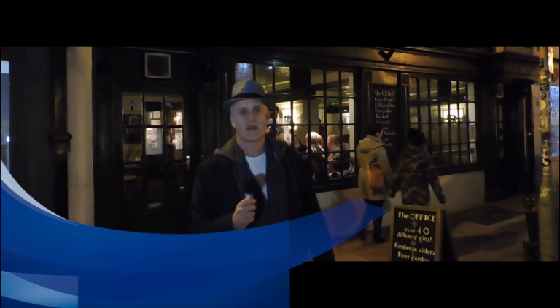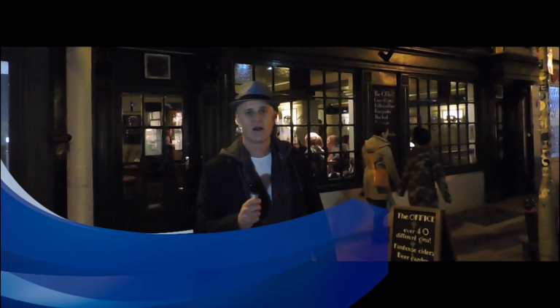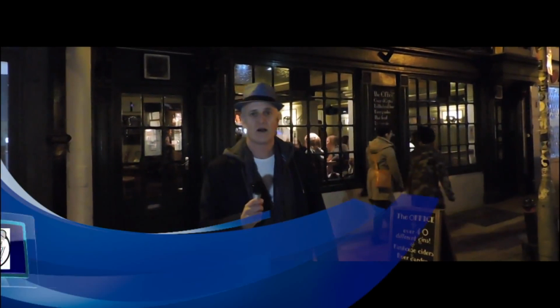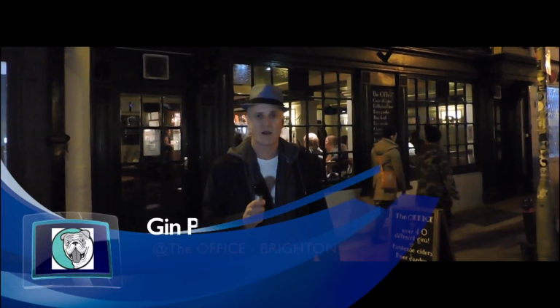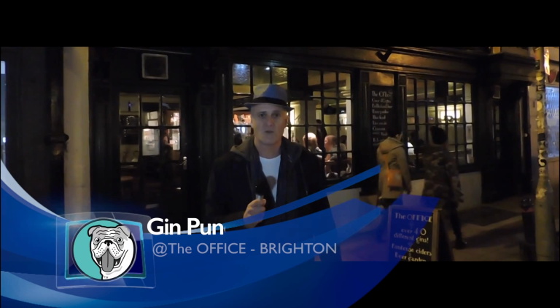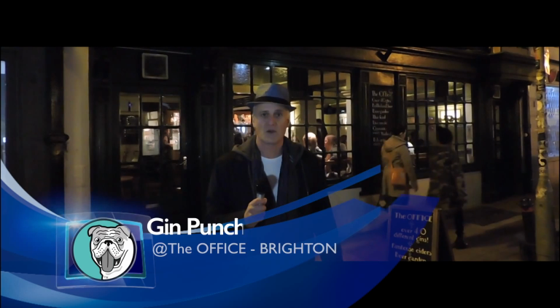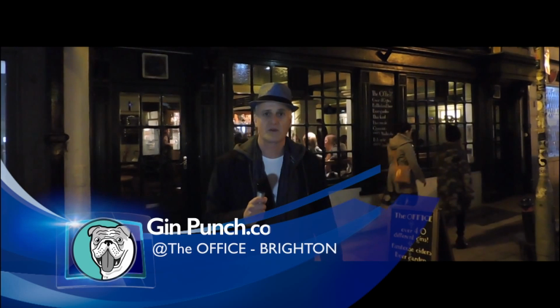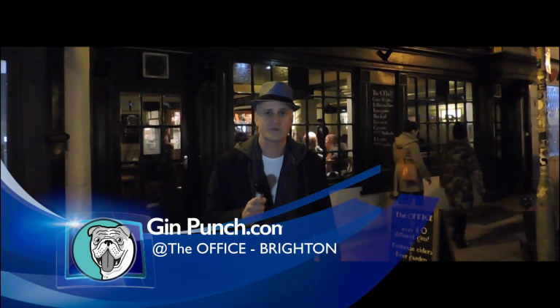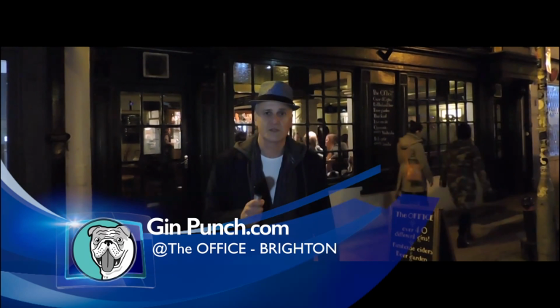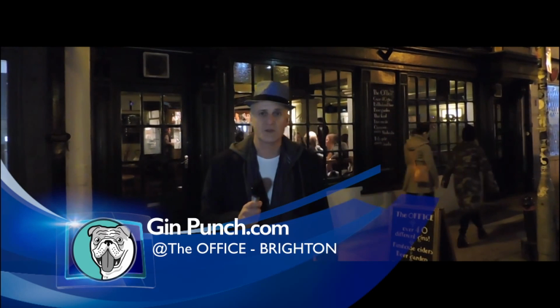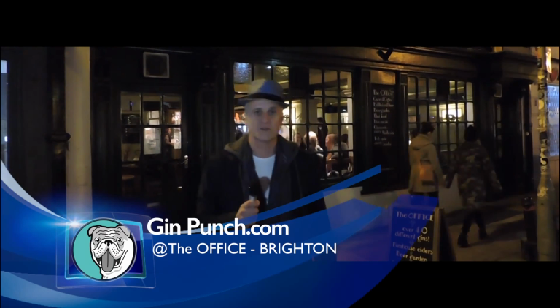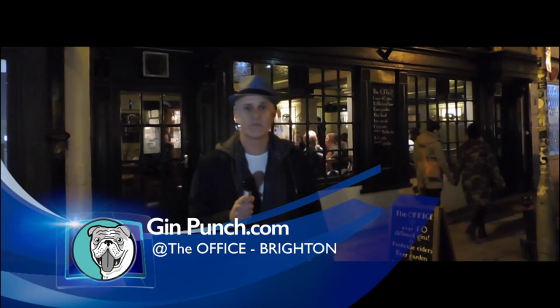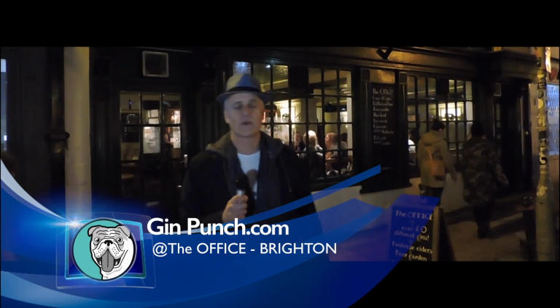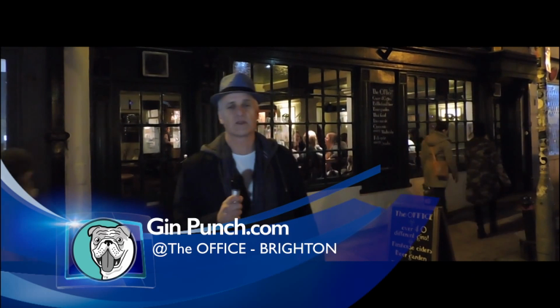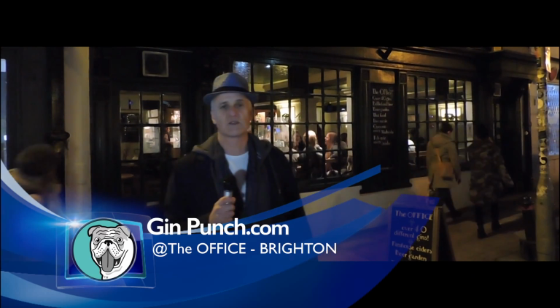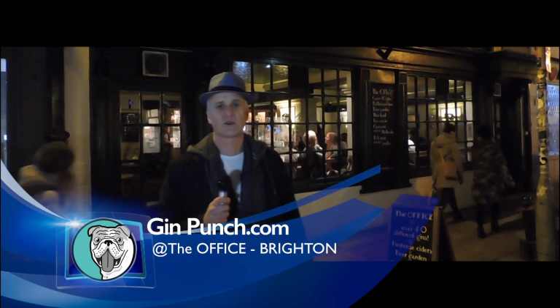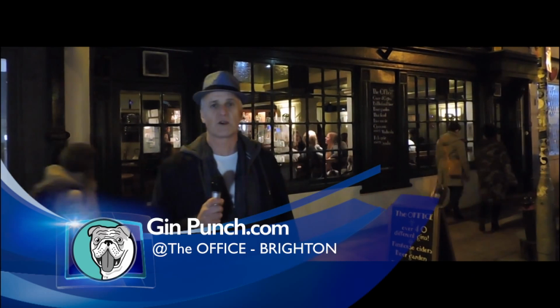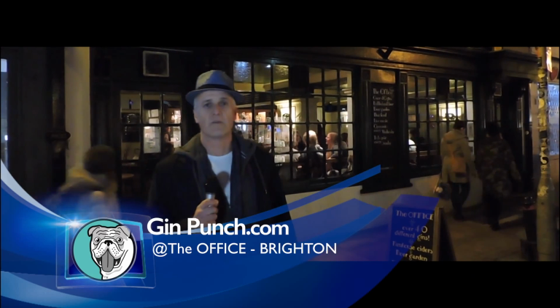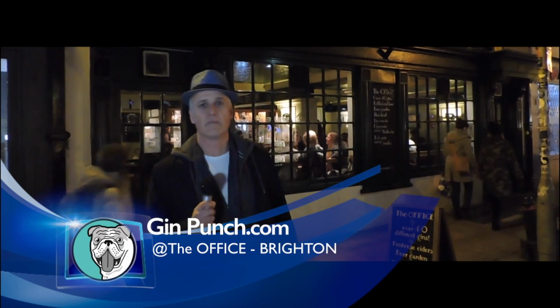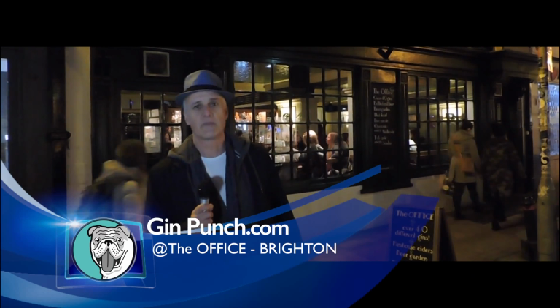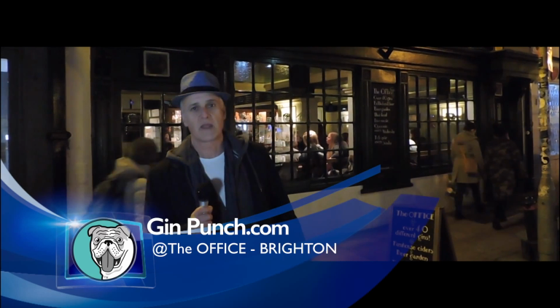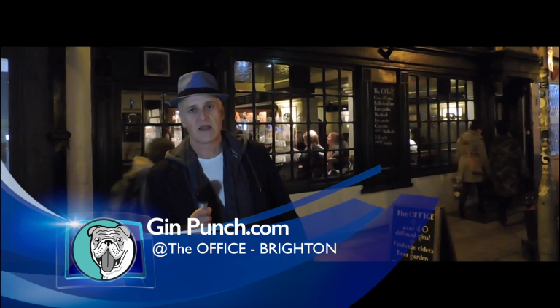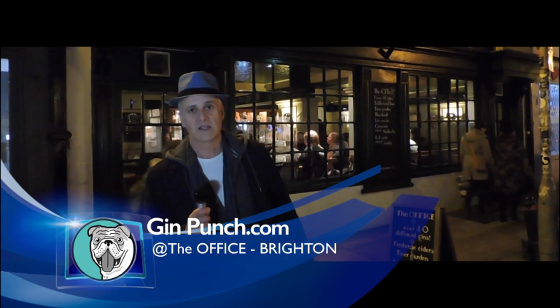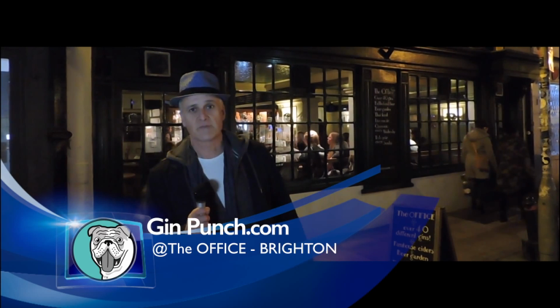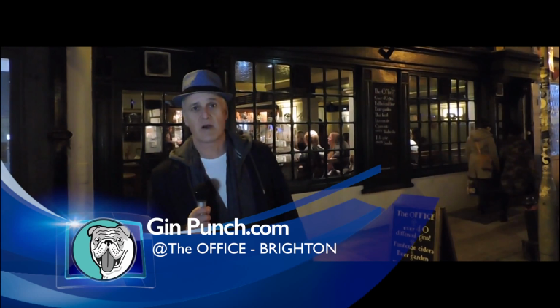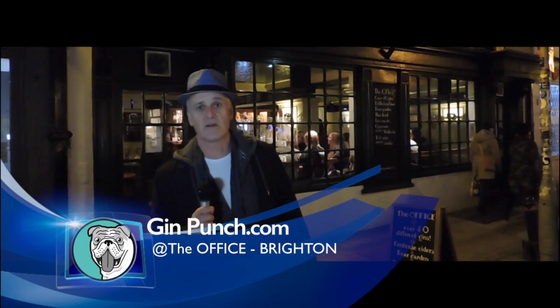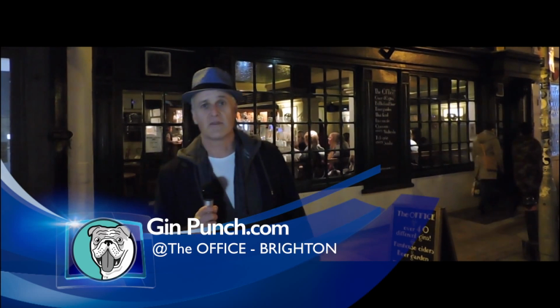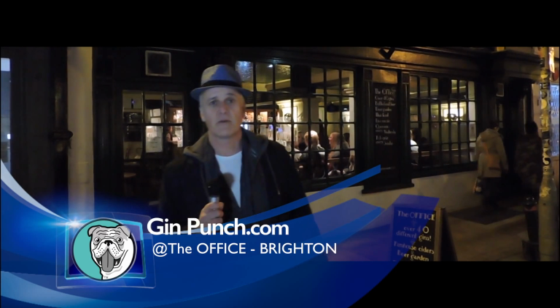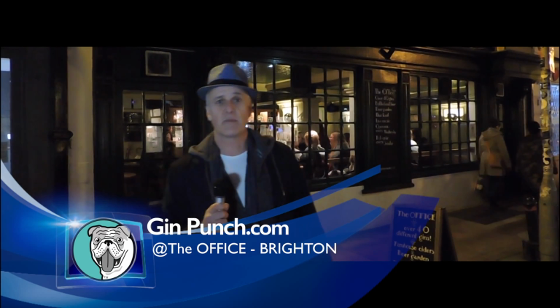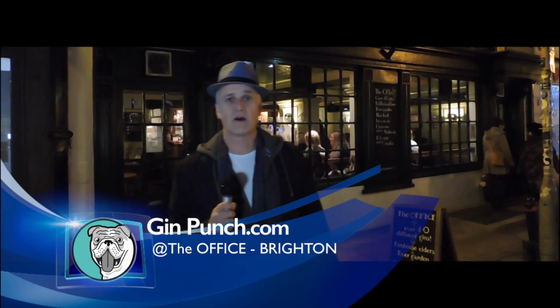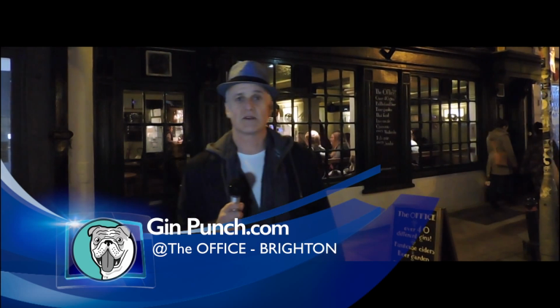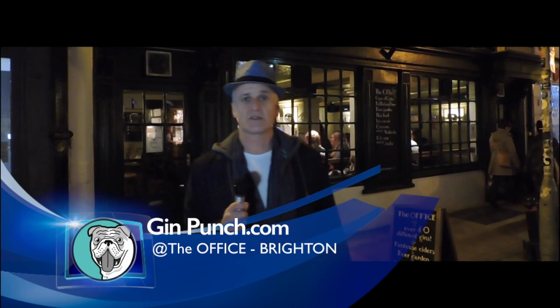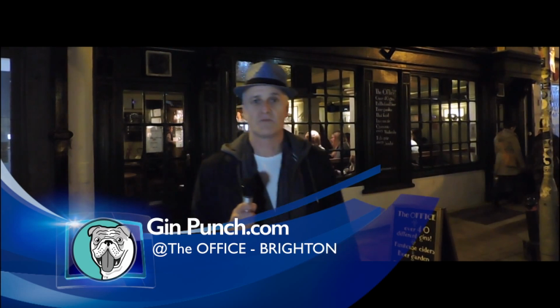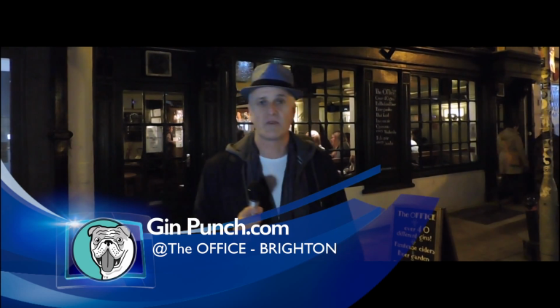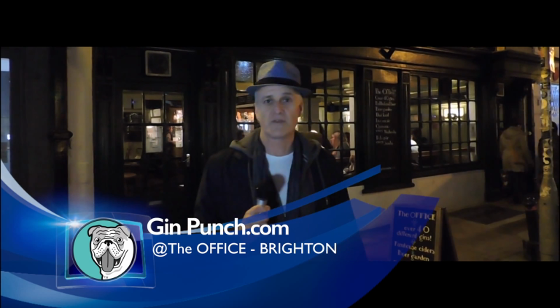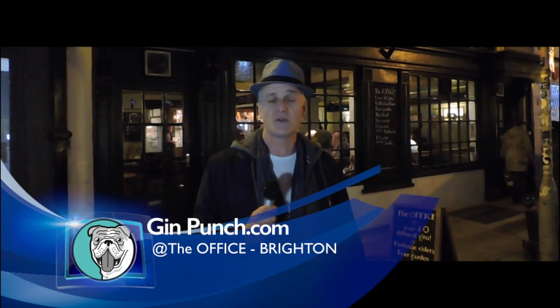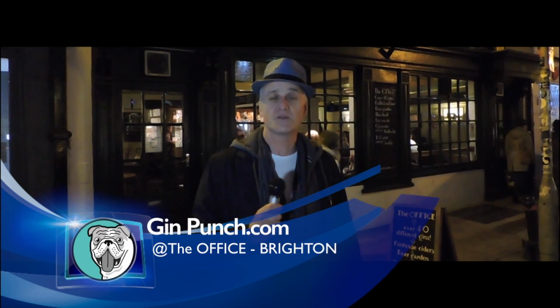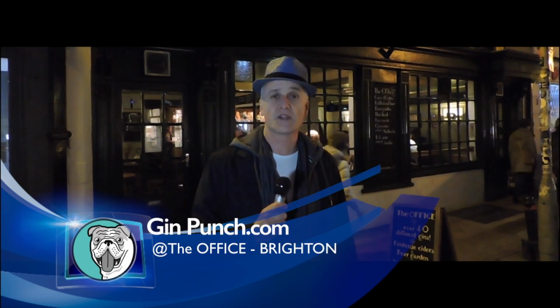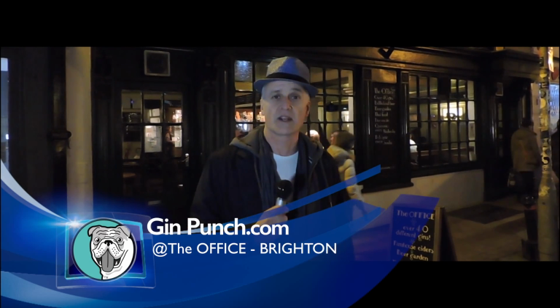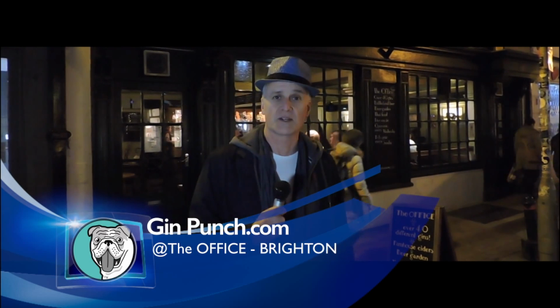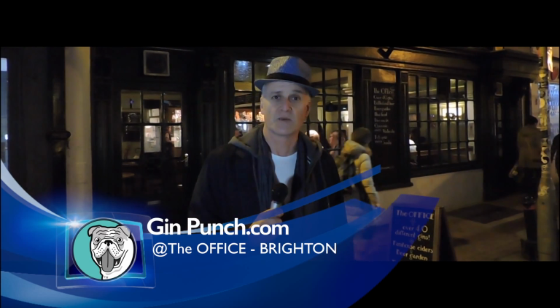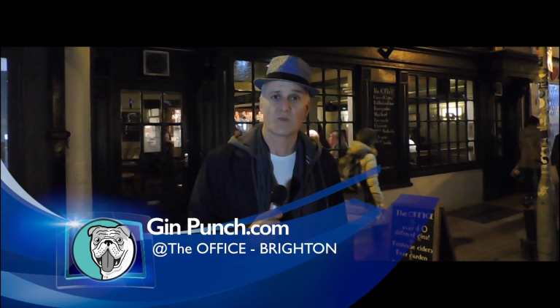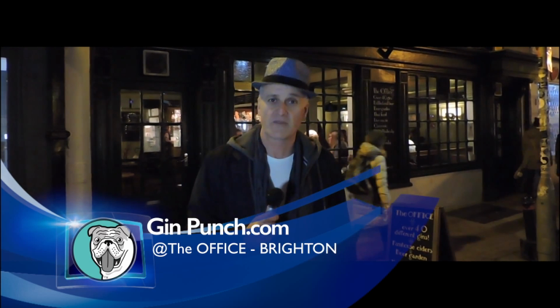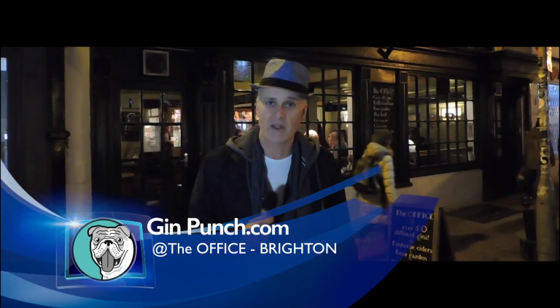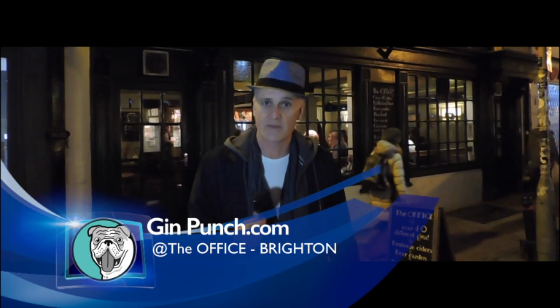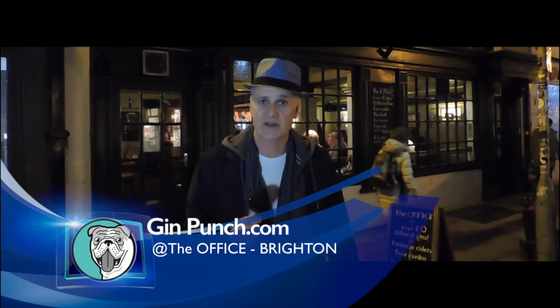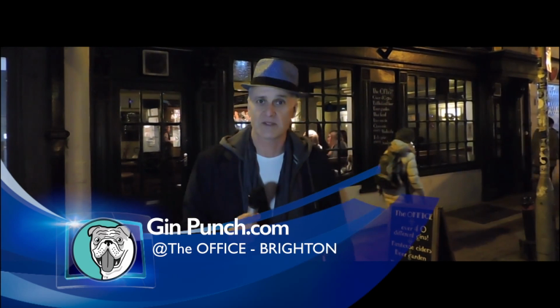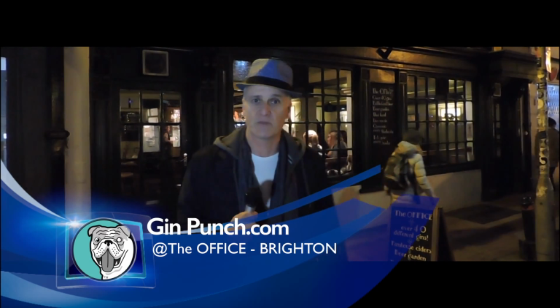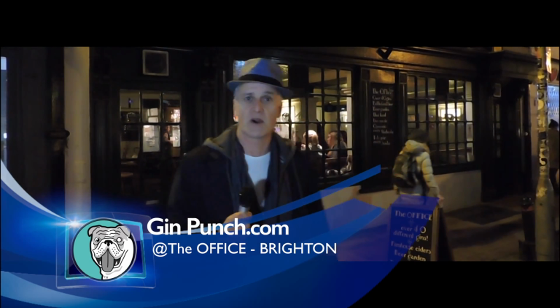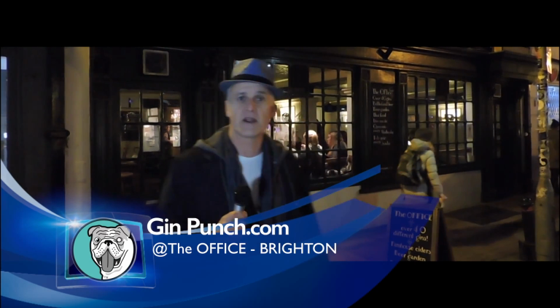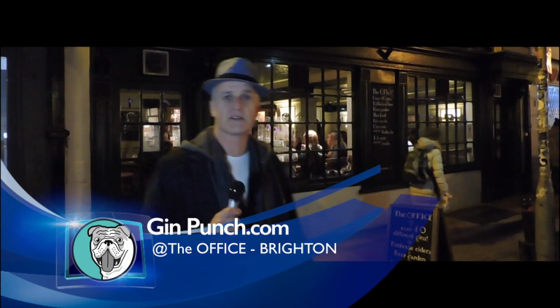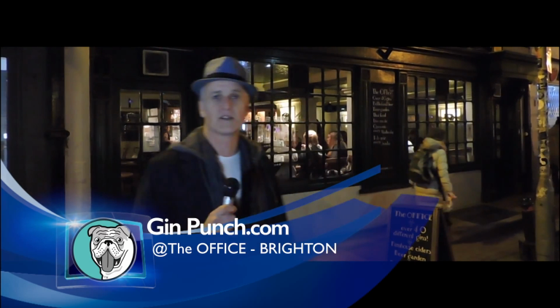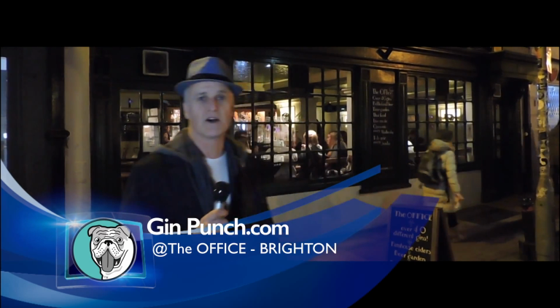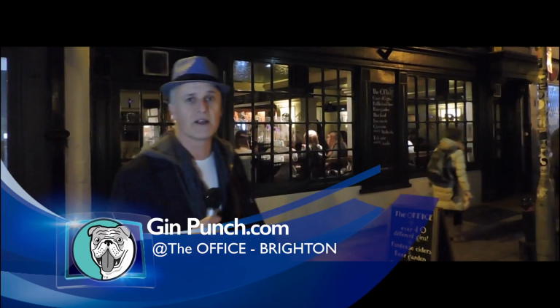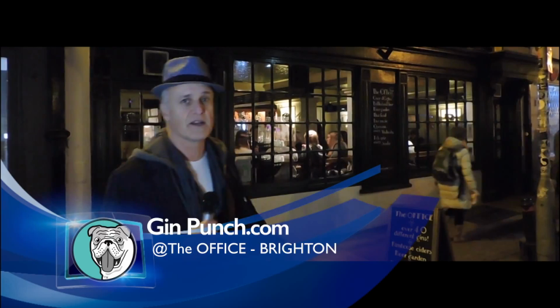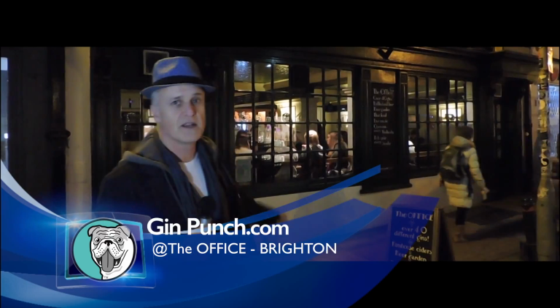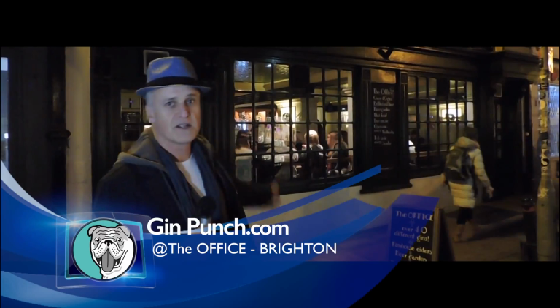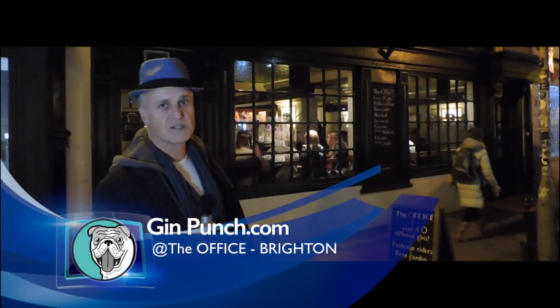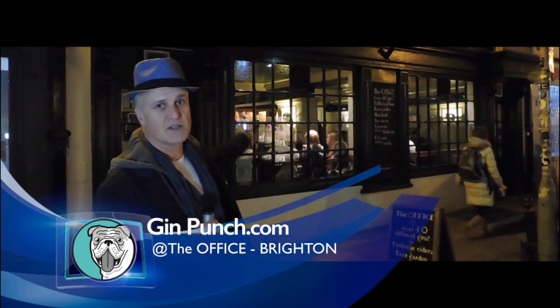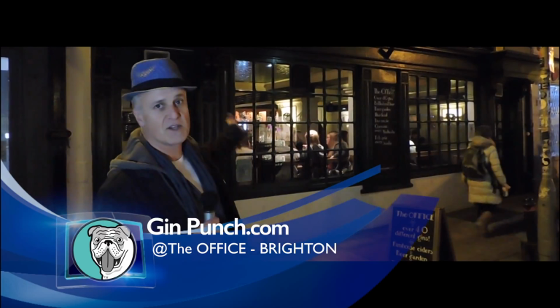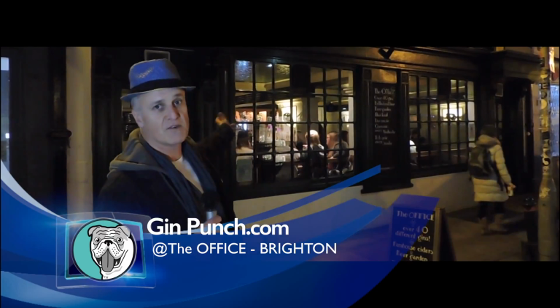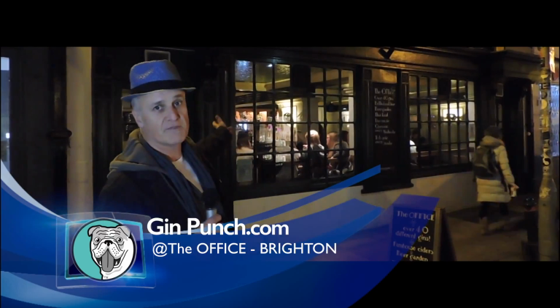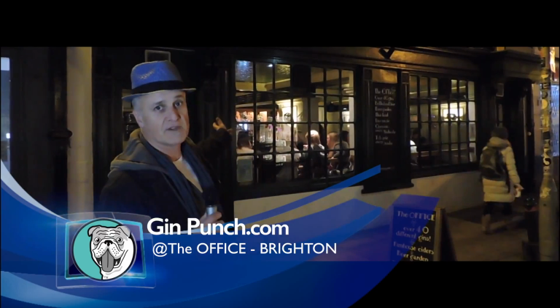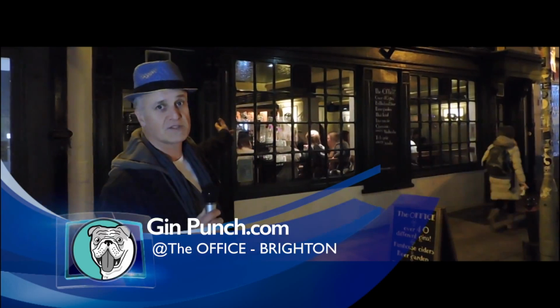Hi, welcome to Gympunch.com. As part of our bars and review section, we've come down to Brighton tonight to the Office.